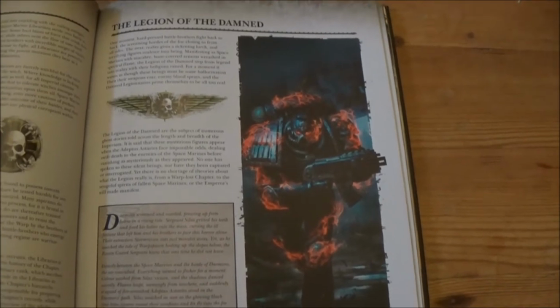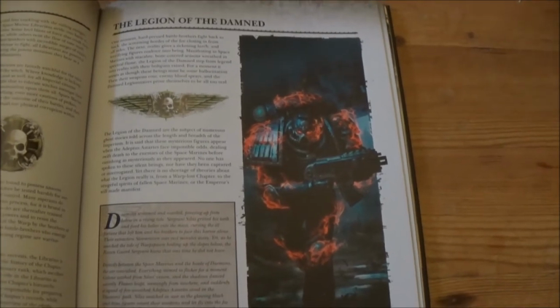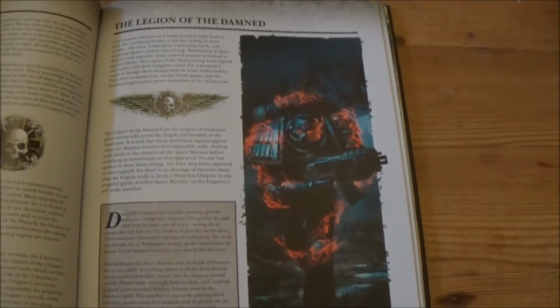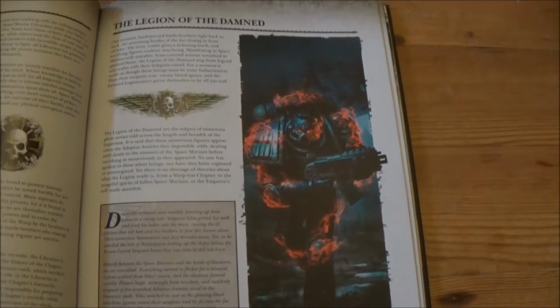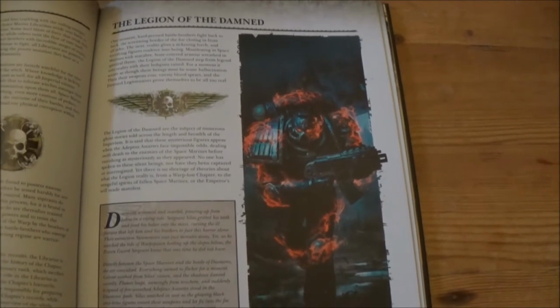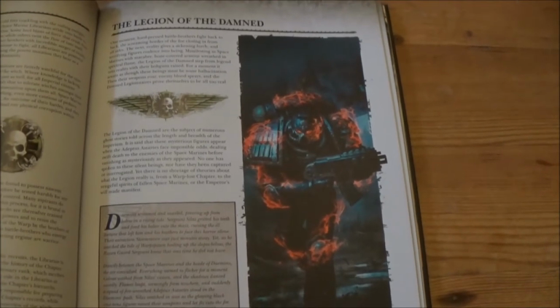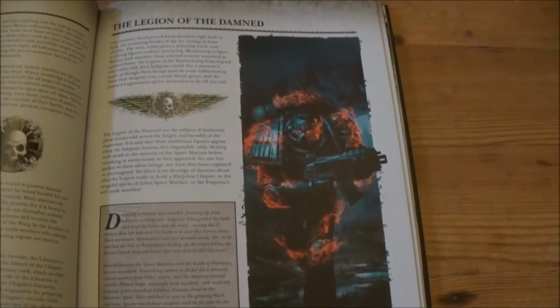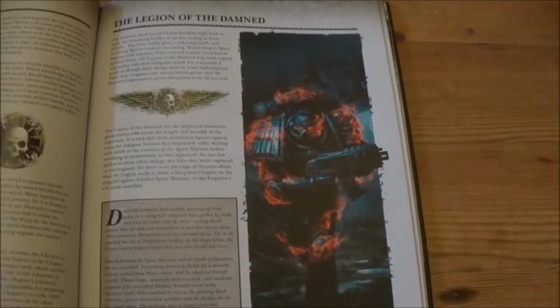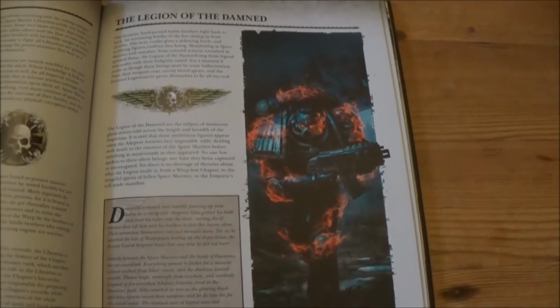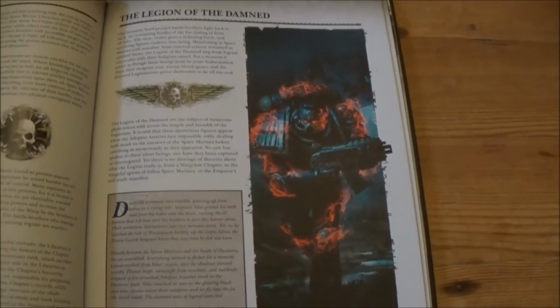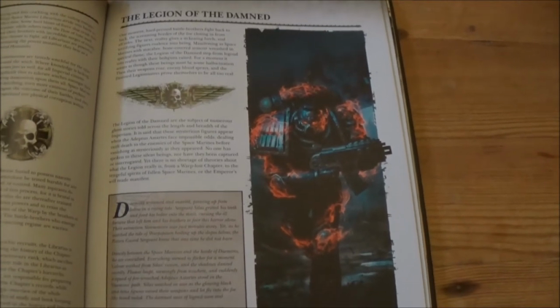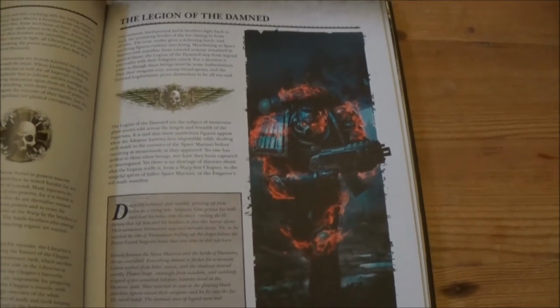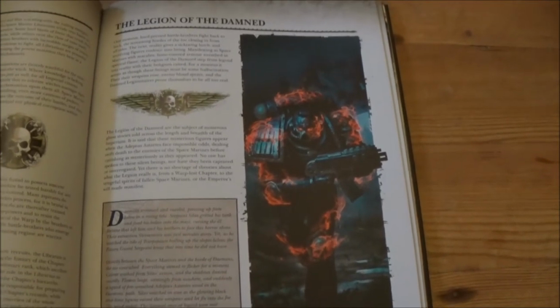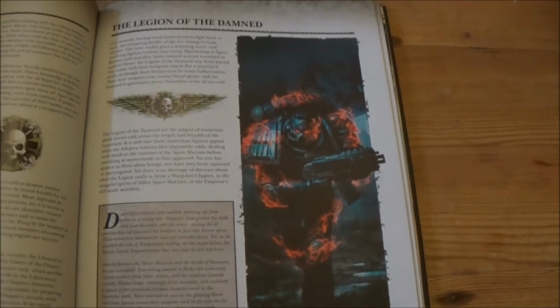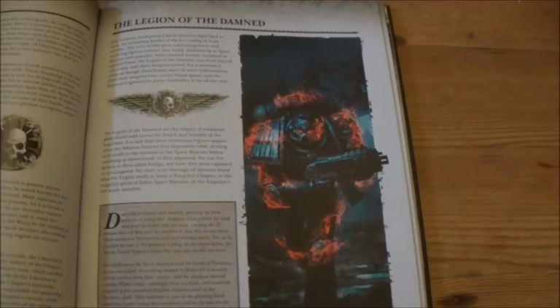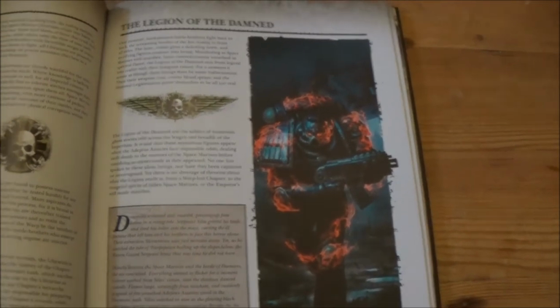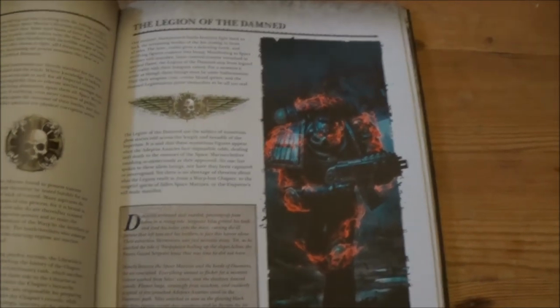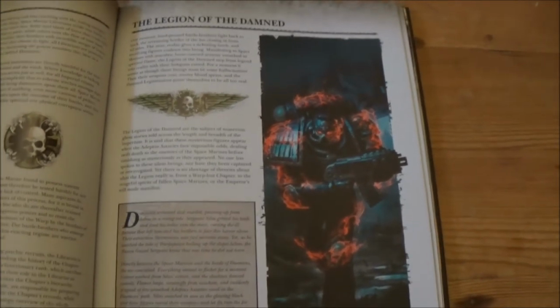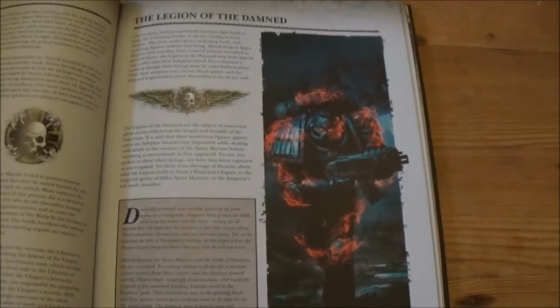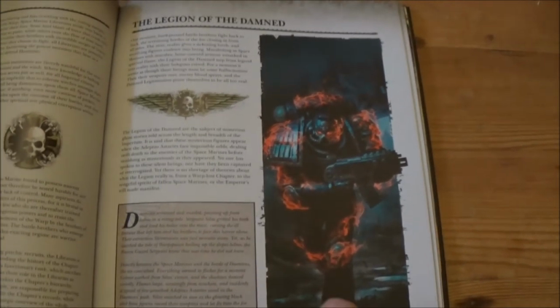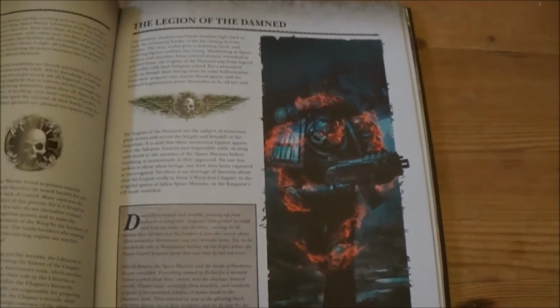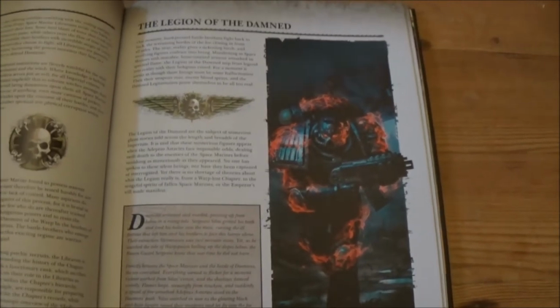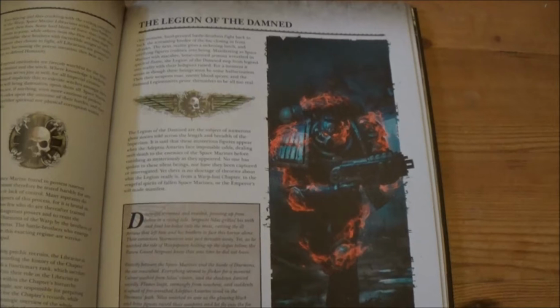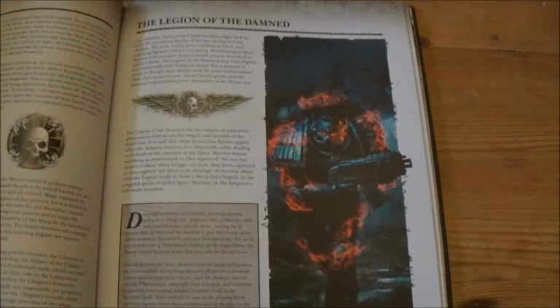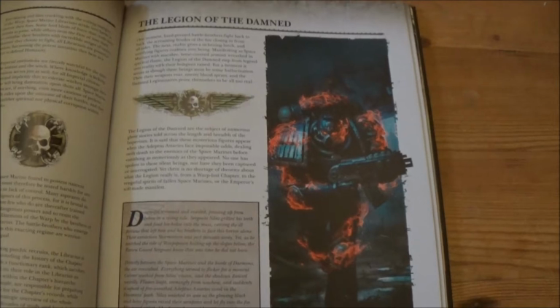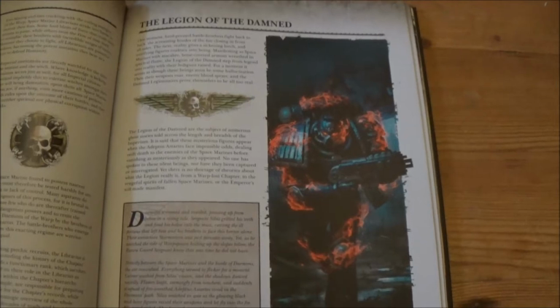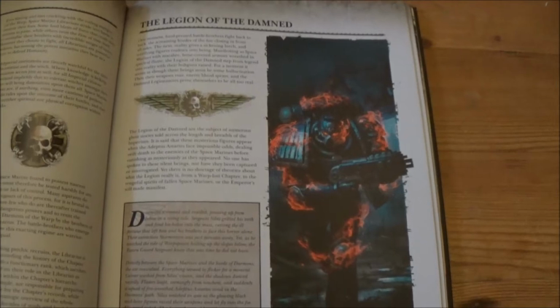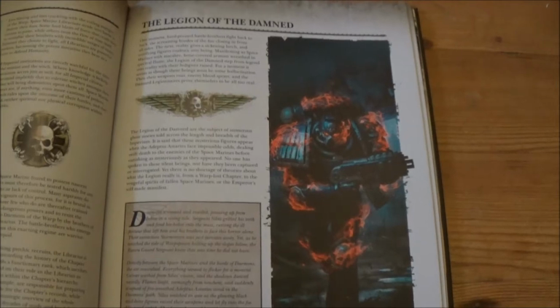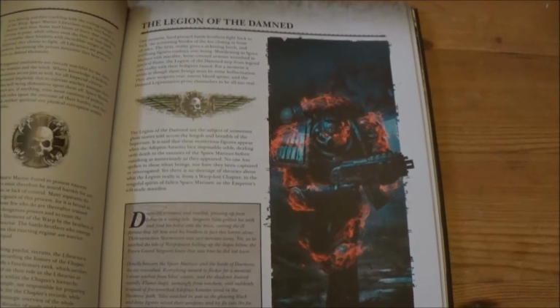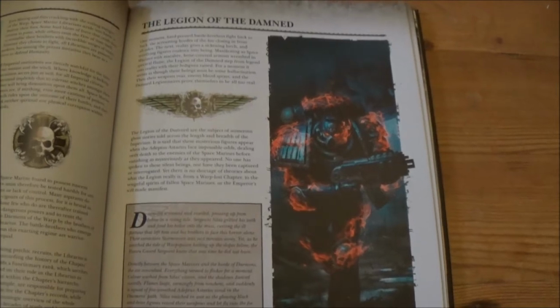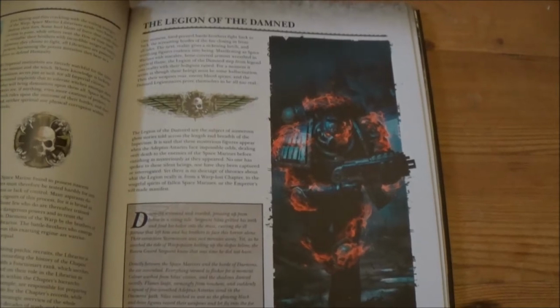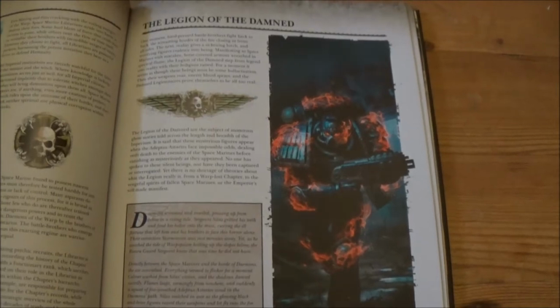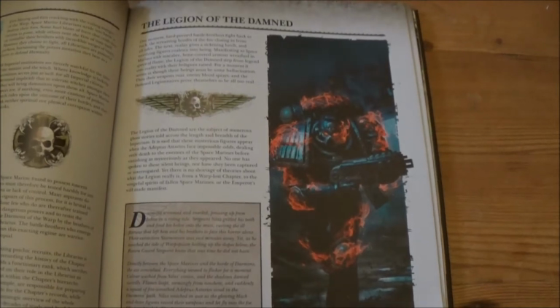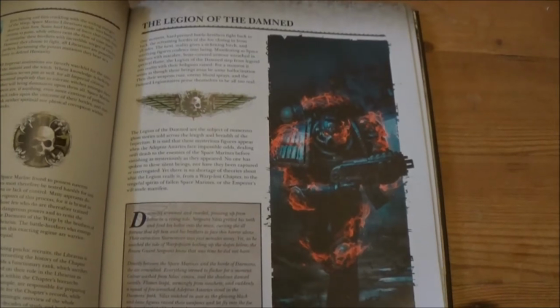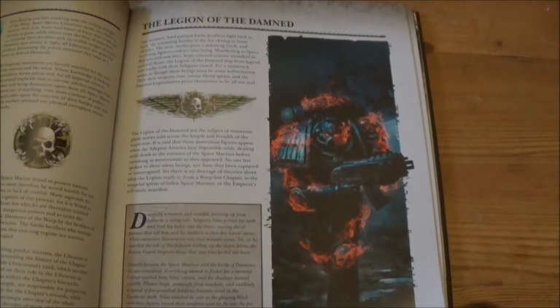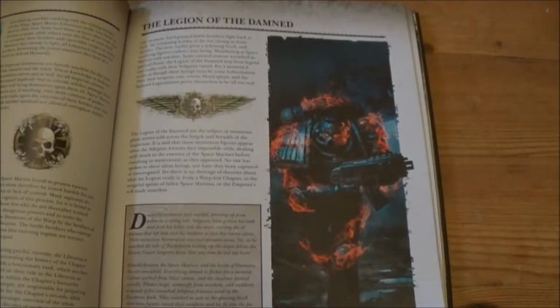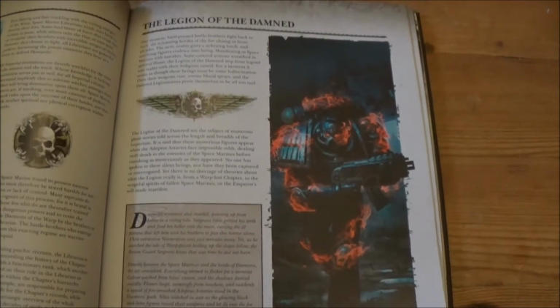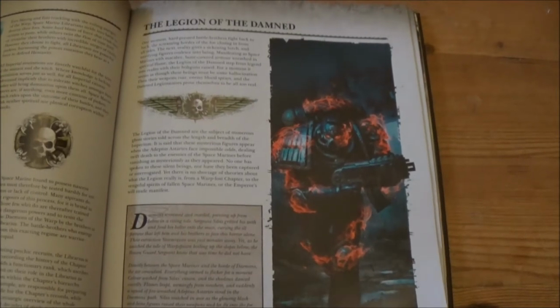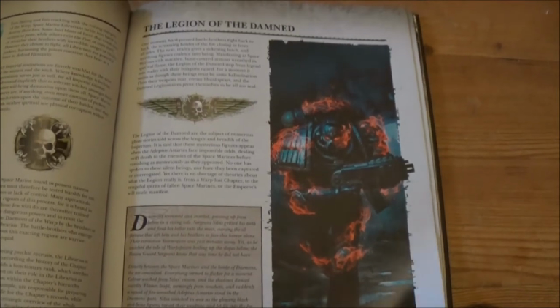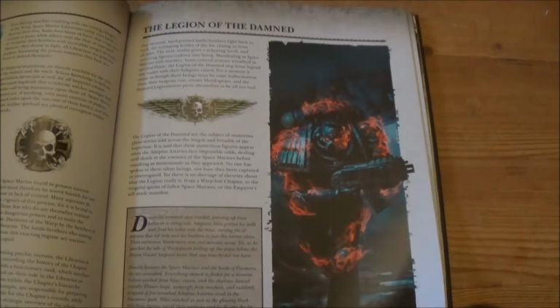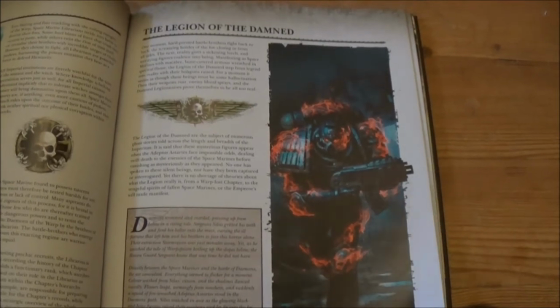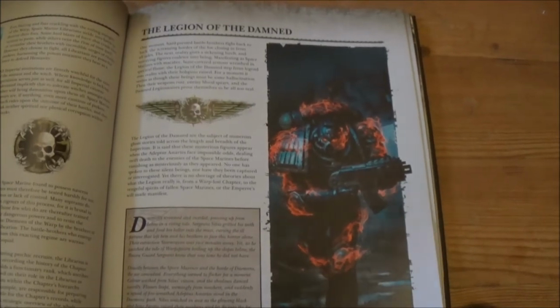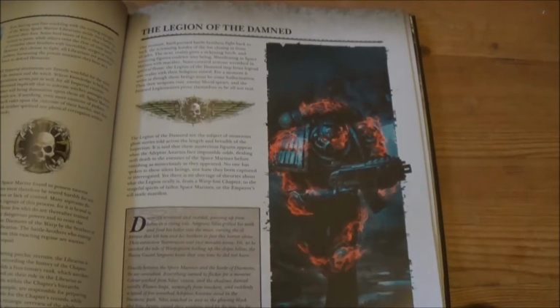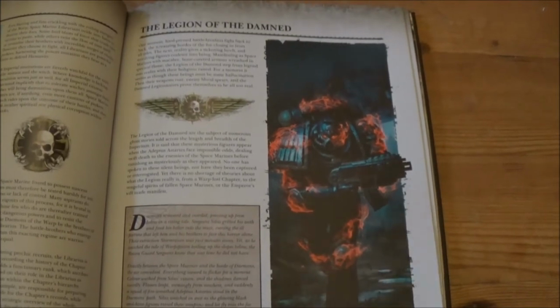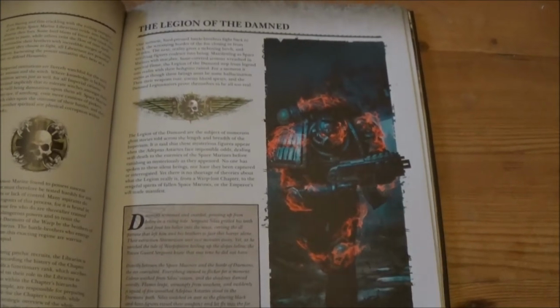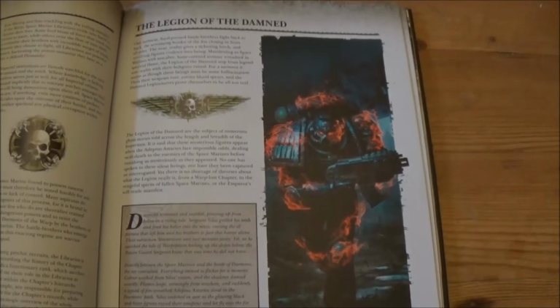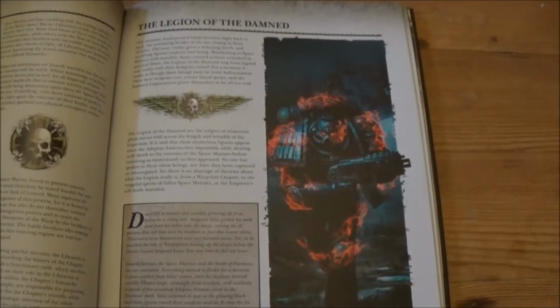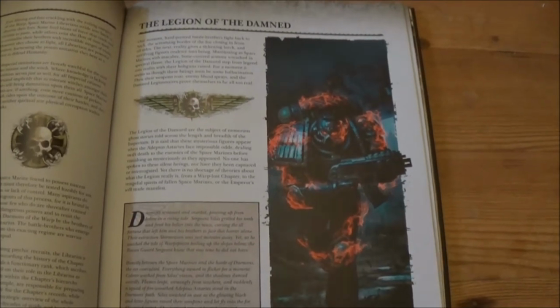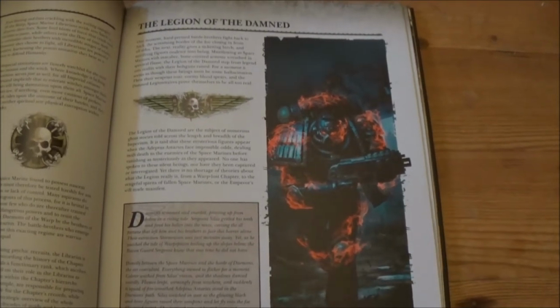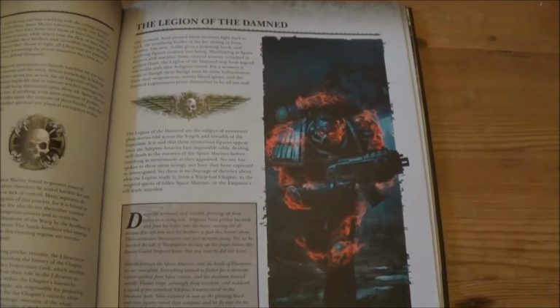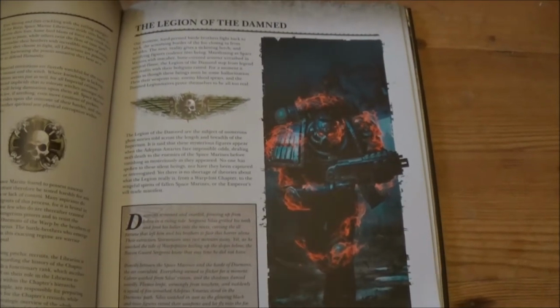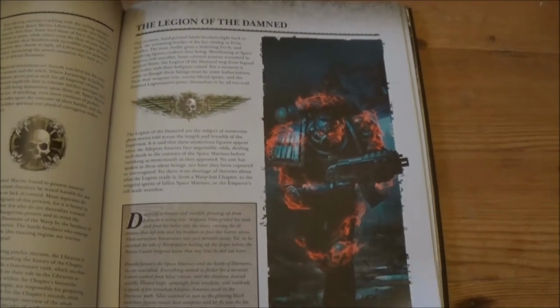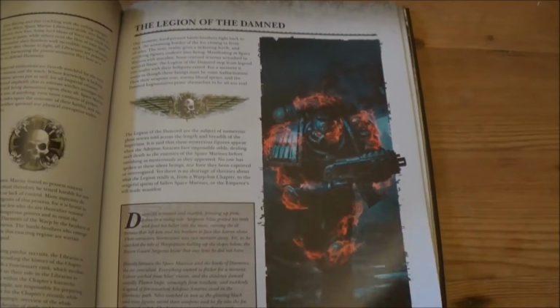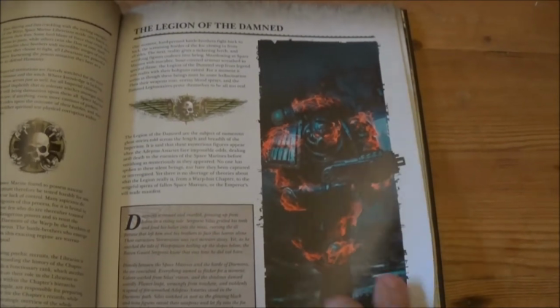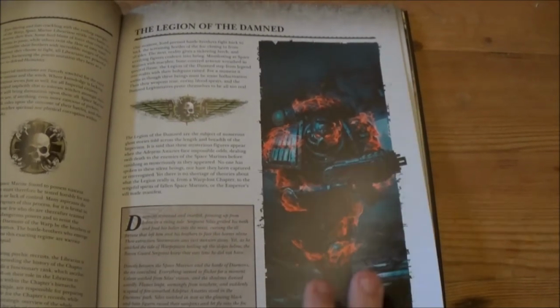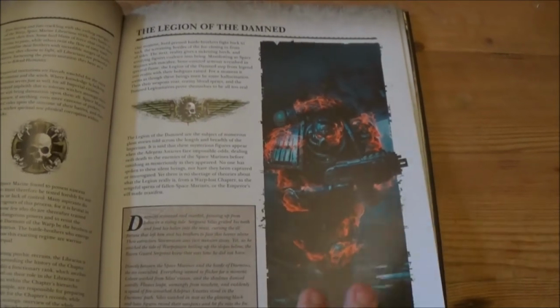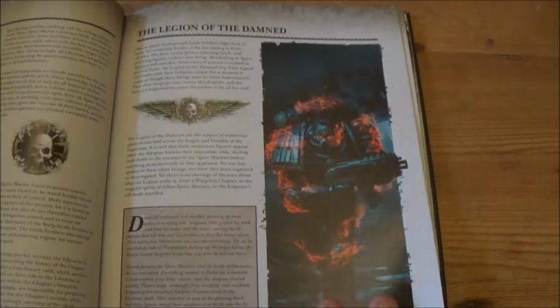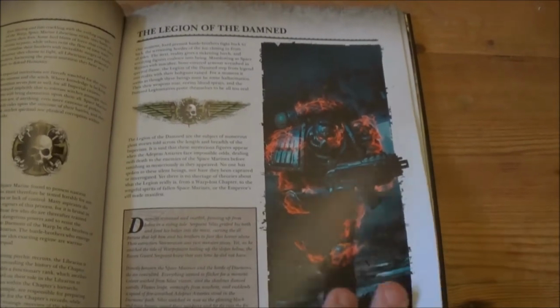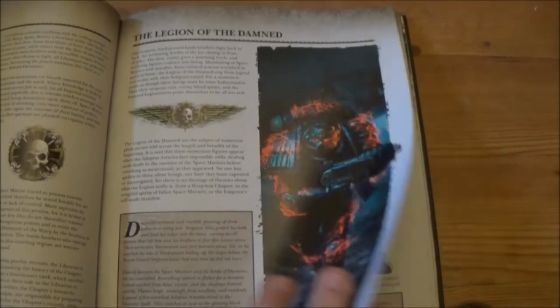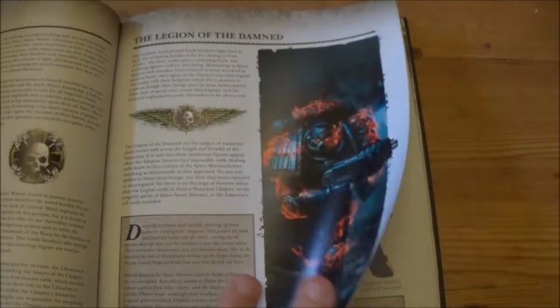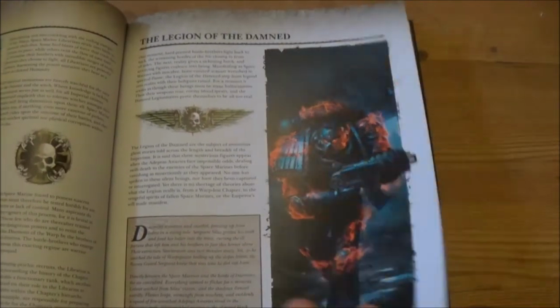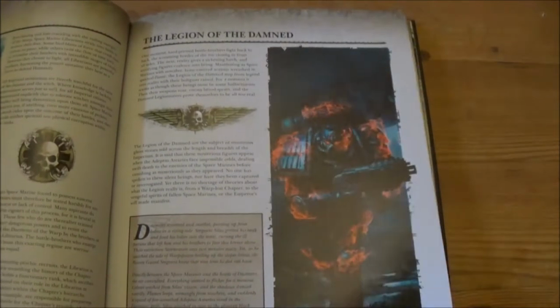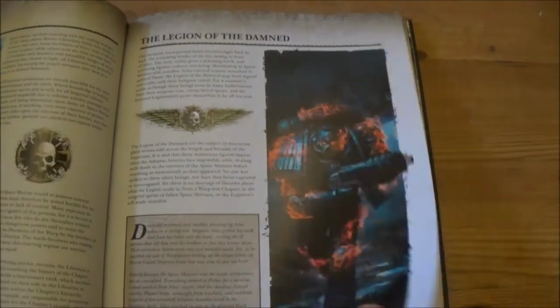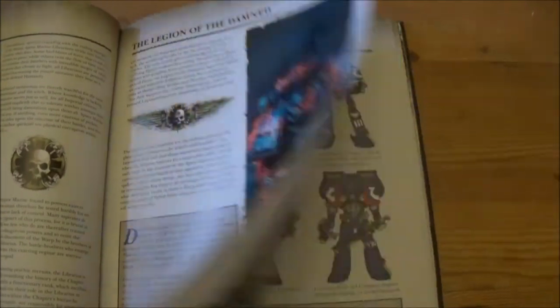Although it's a little bit odd that the Legion of the Damned appear here, considering they have their own codex — but I suppose they have a place in this codex on some level.